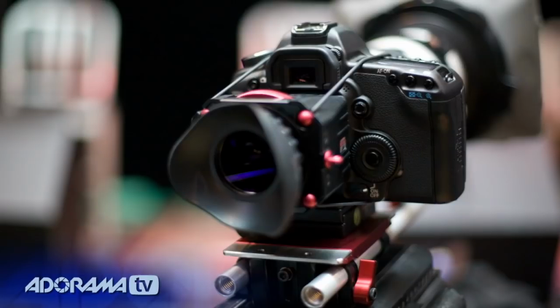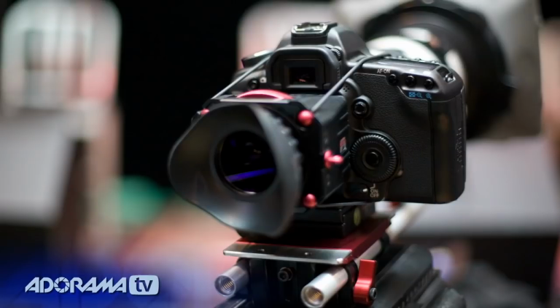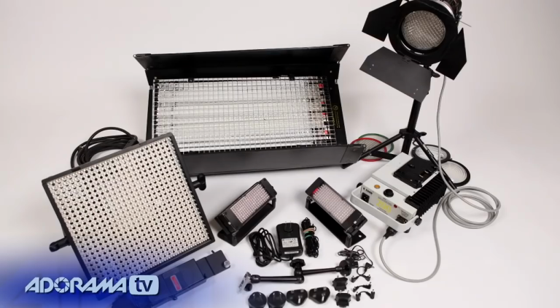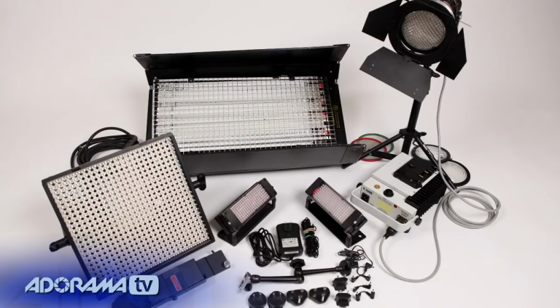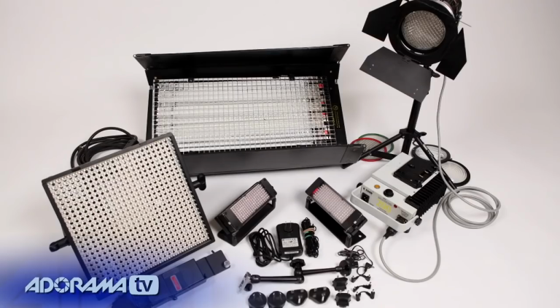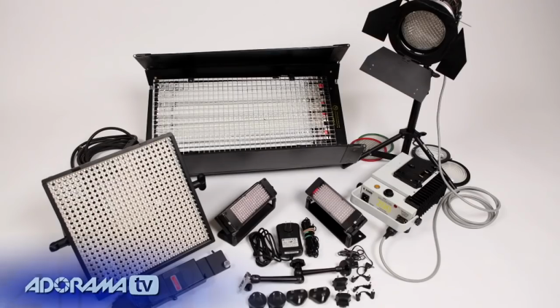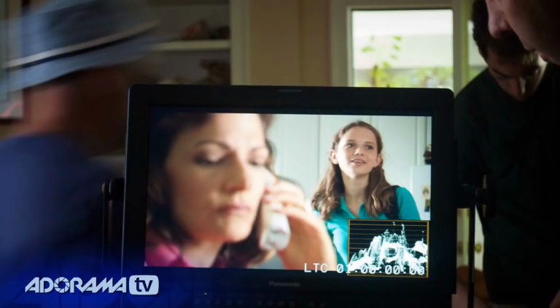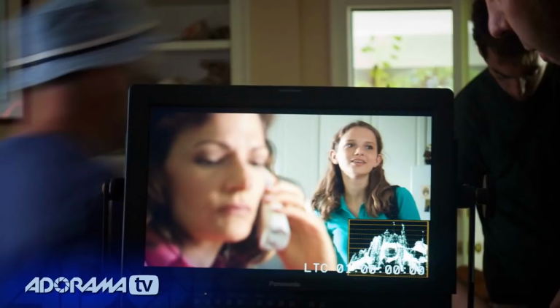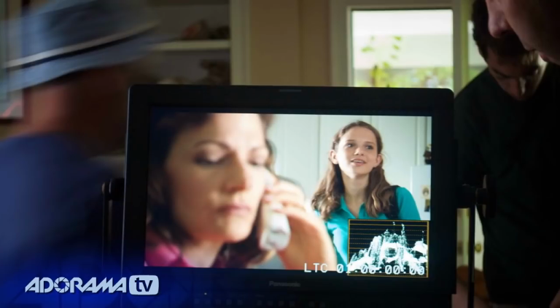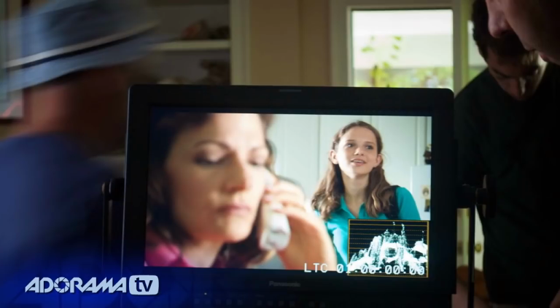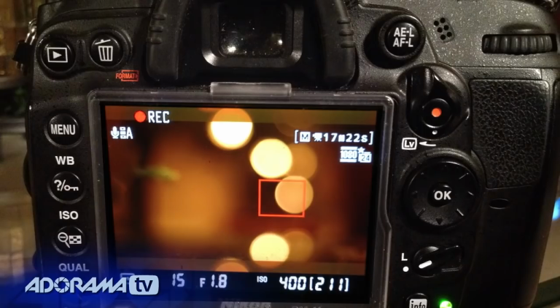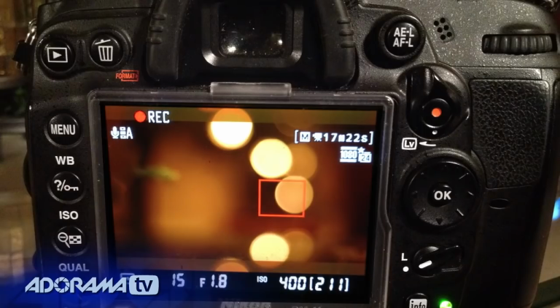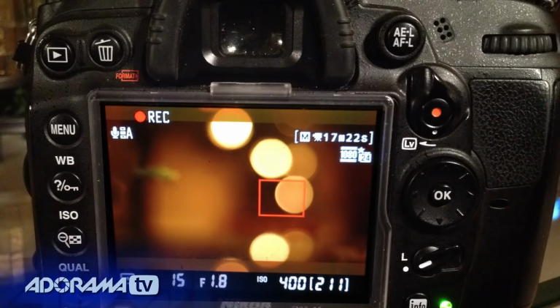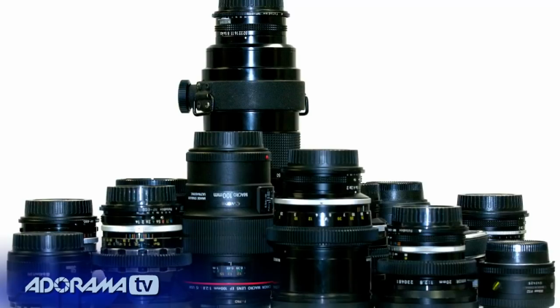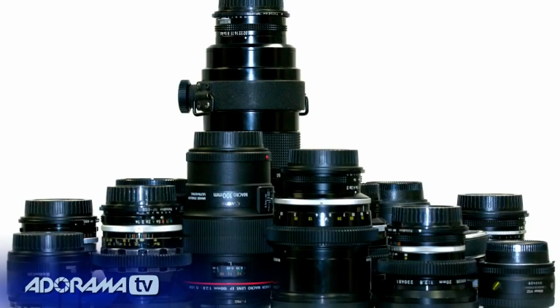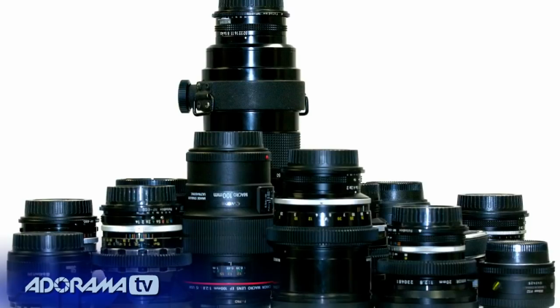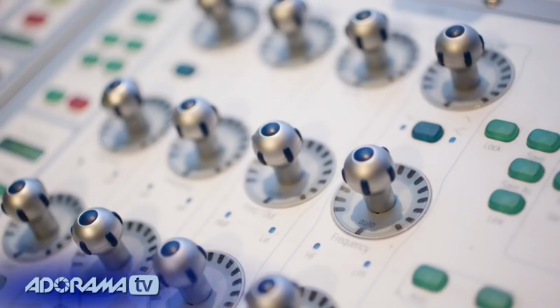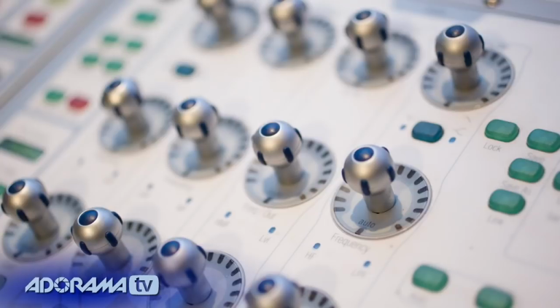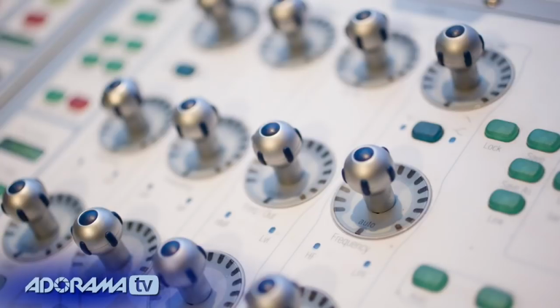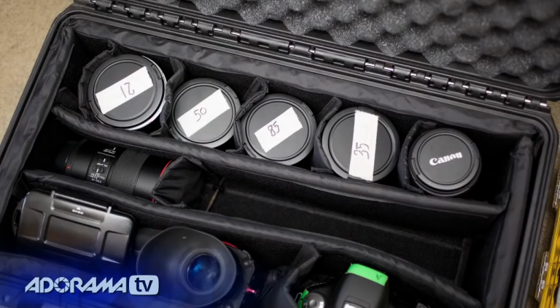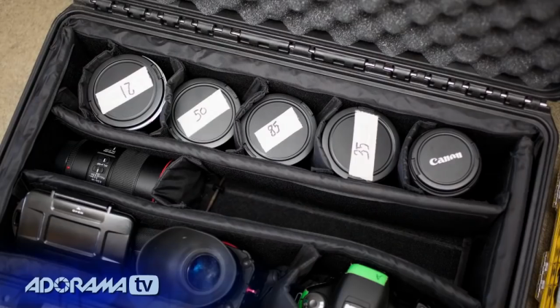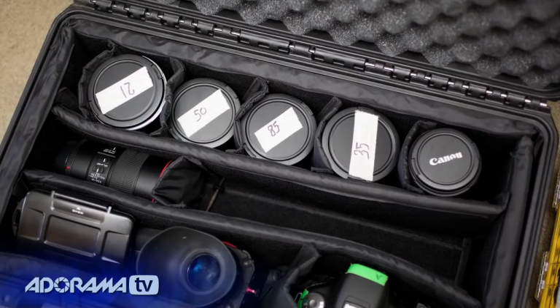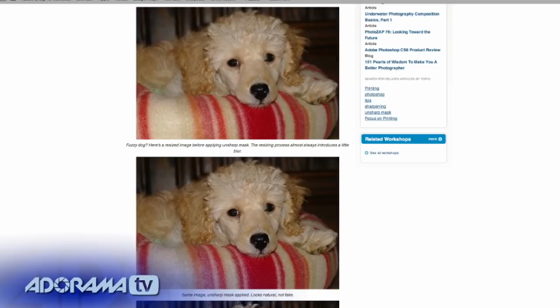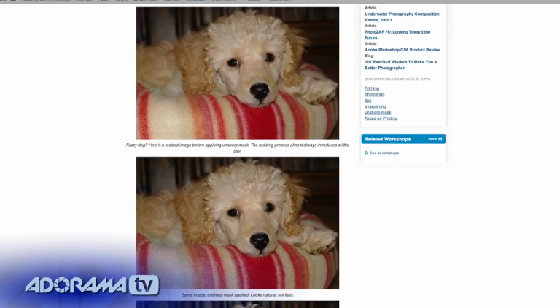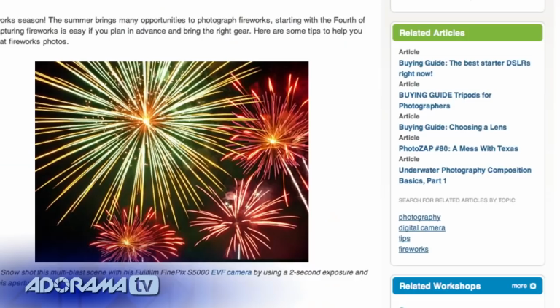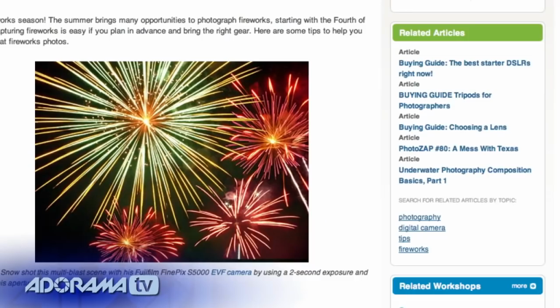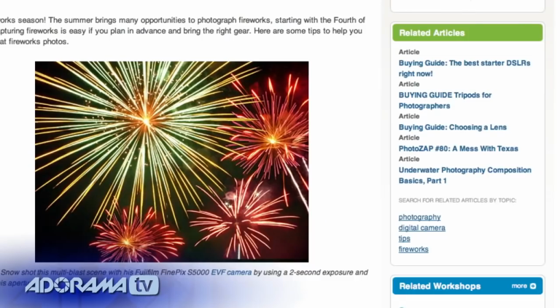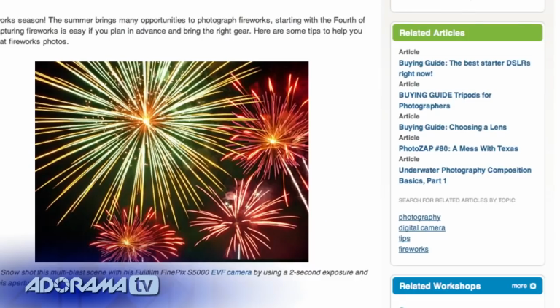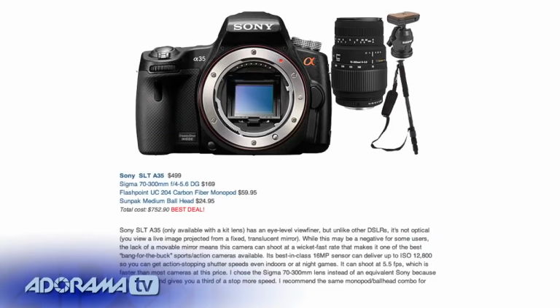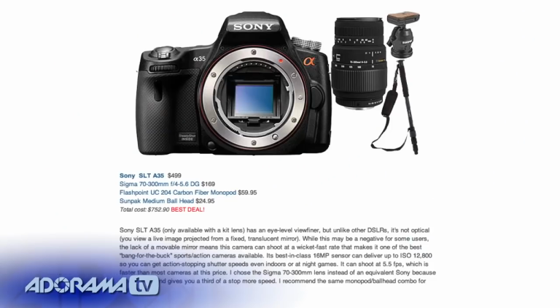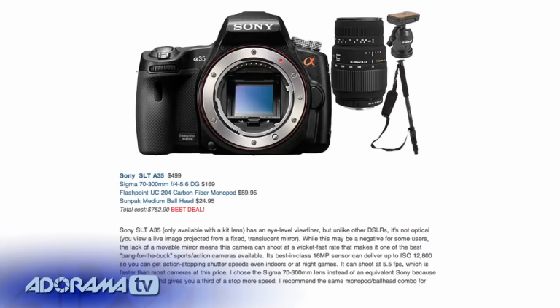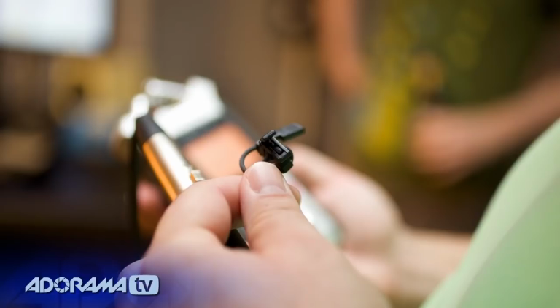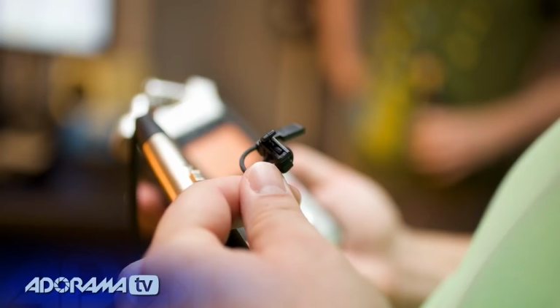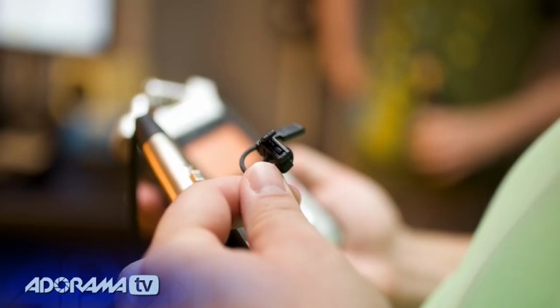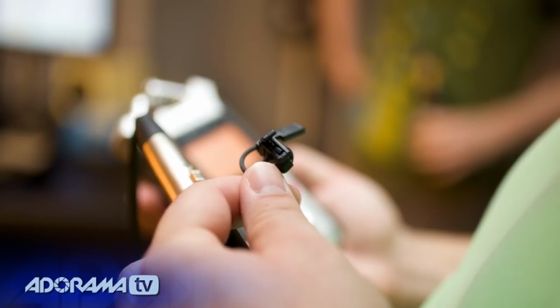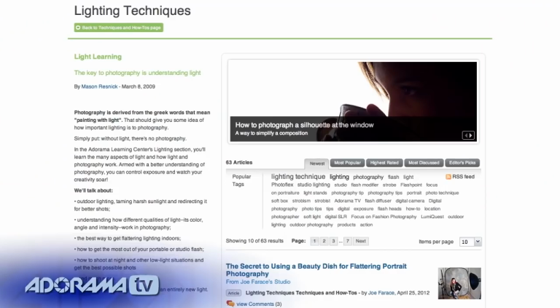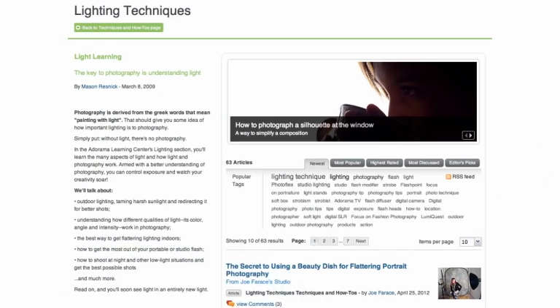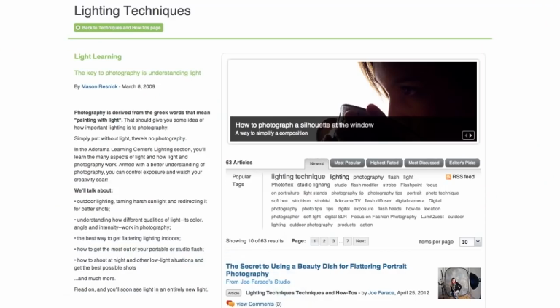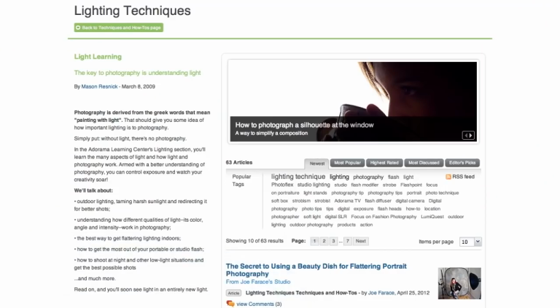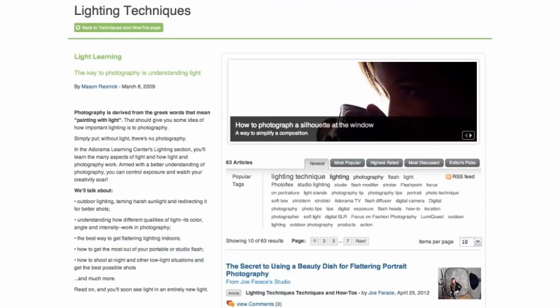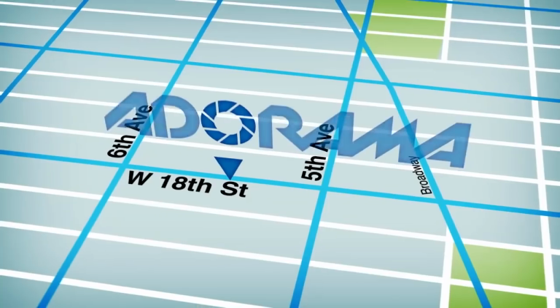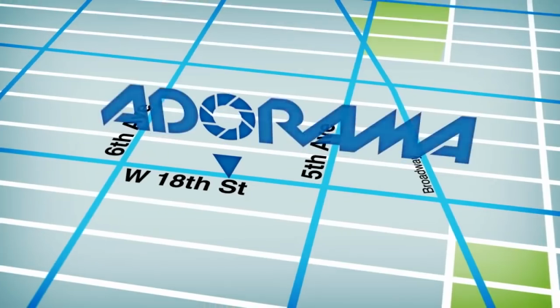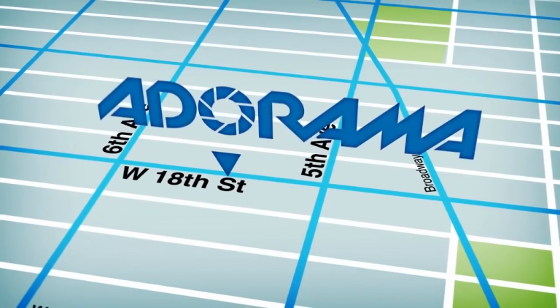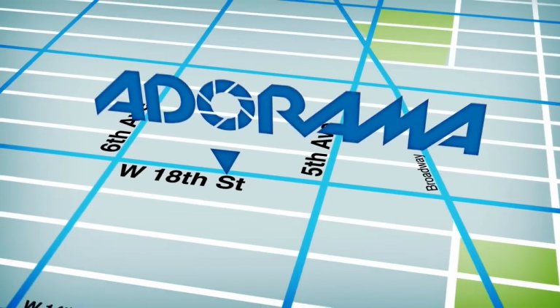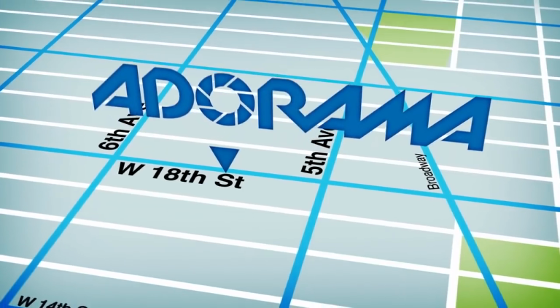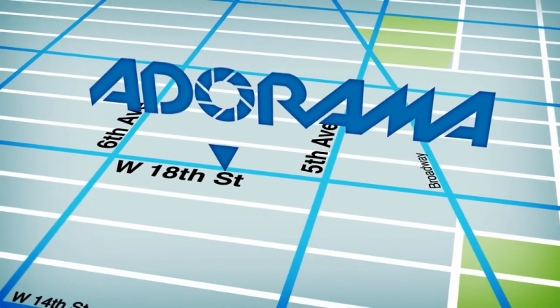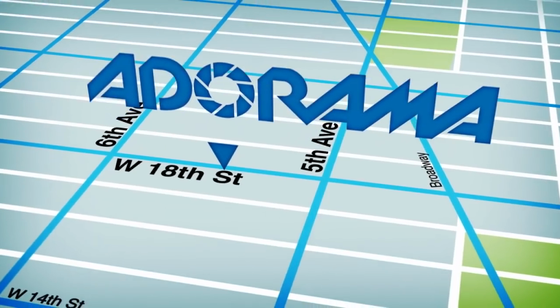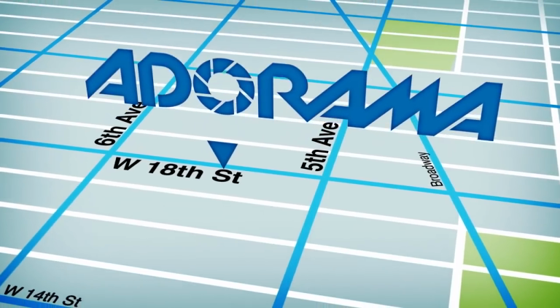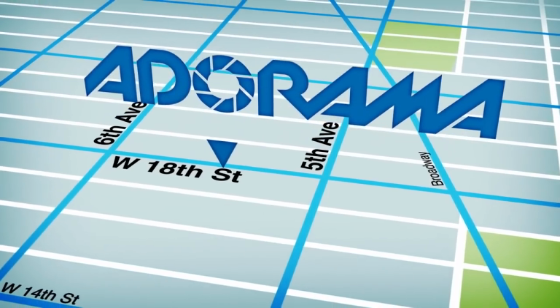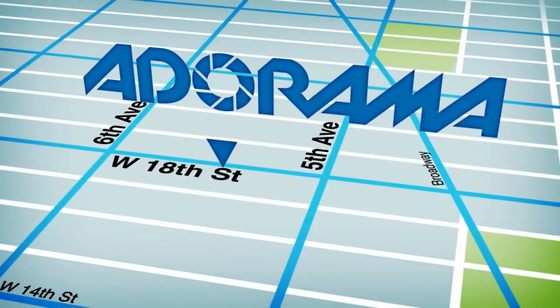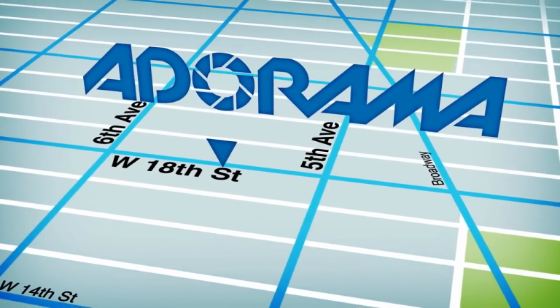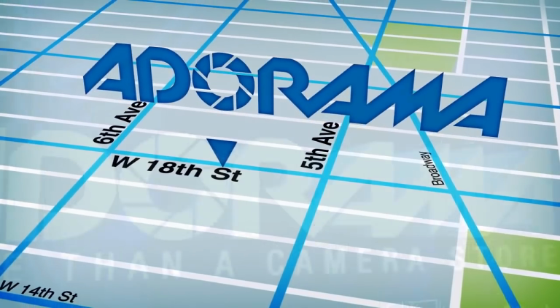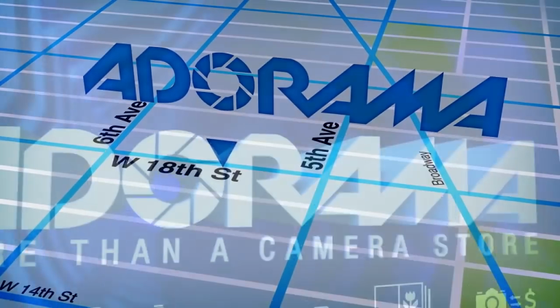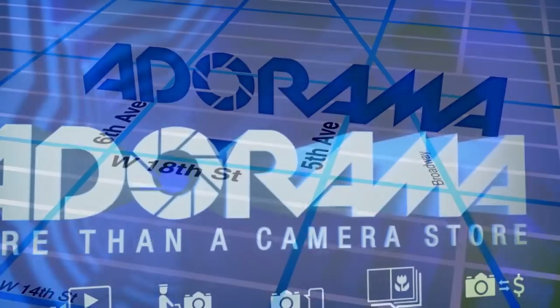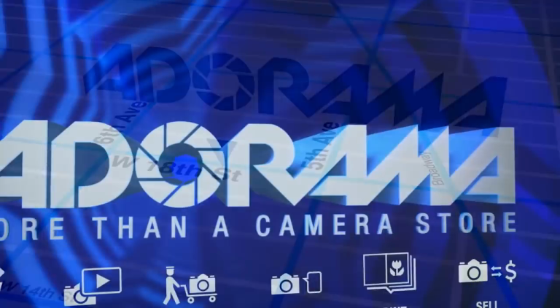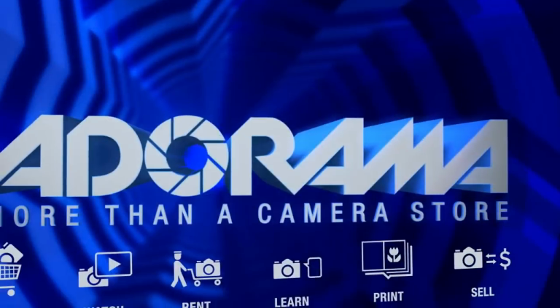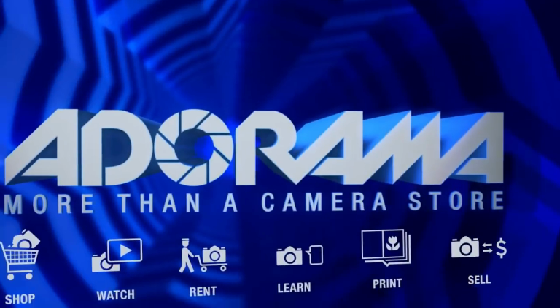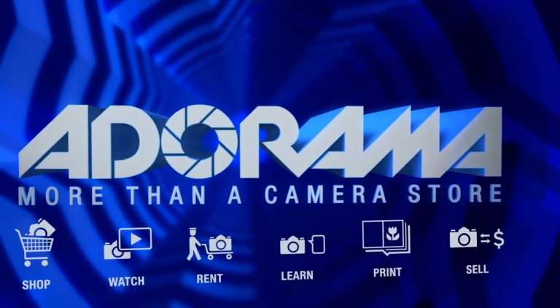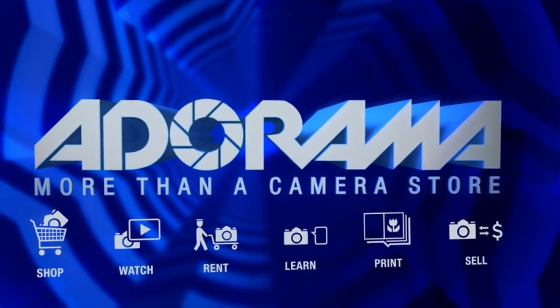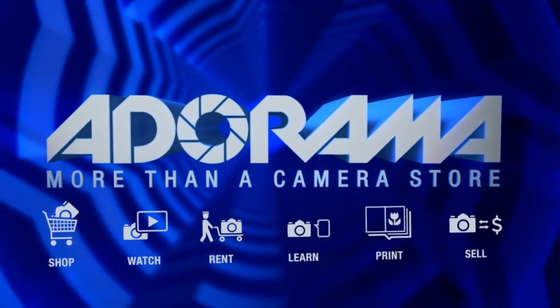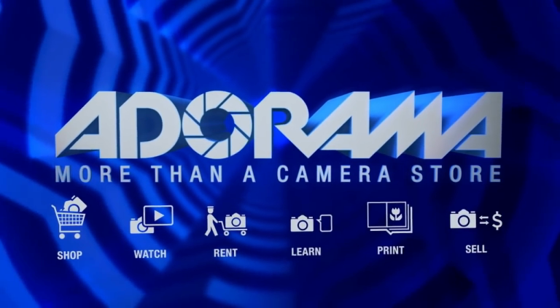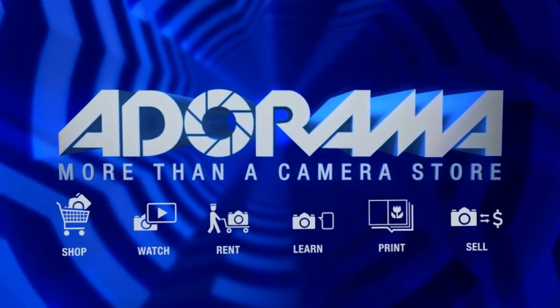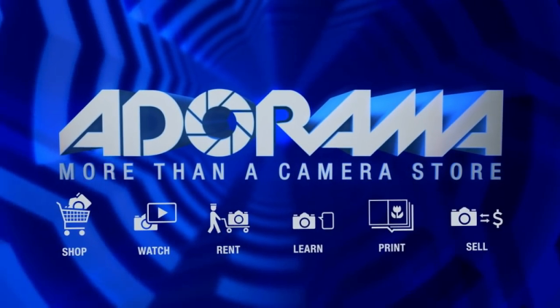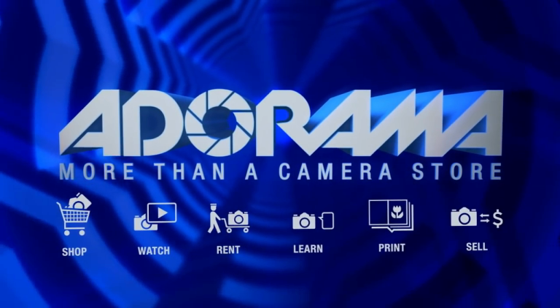Adorama is your complete solution for equipment, printing, training, and more. Adorama — more than a camera store.